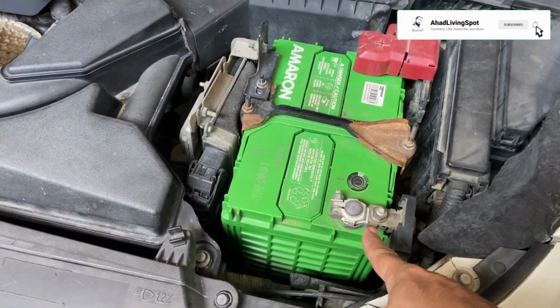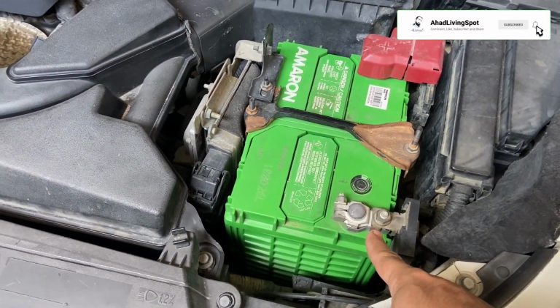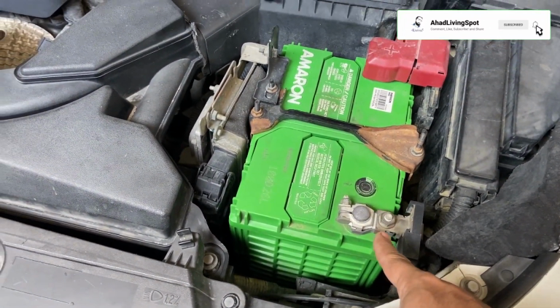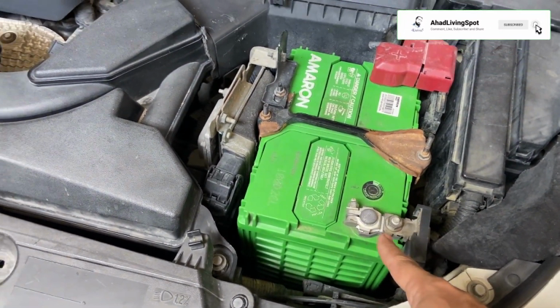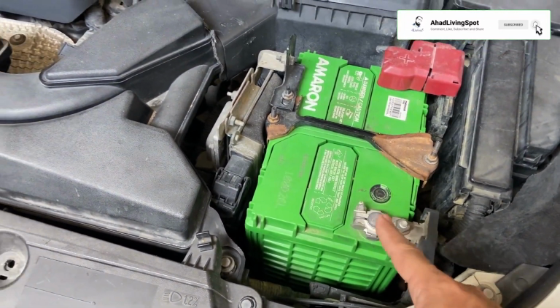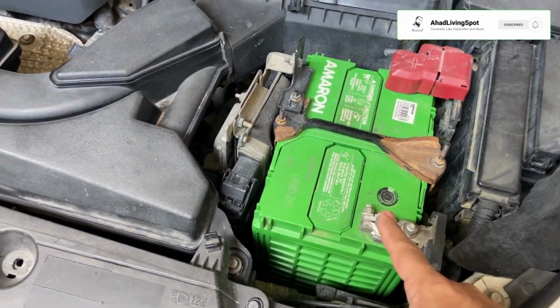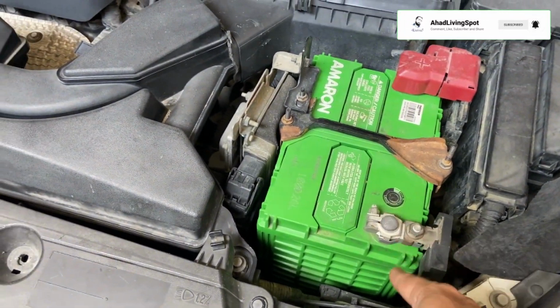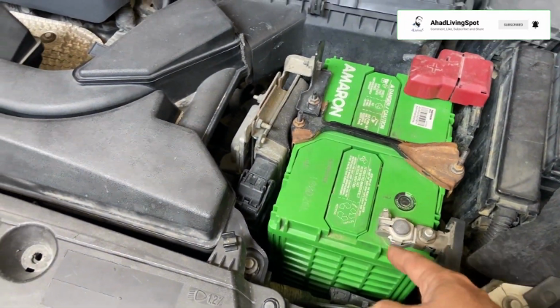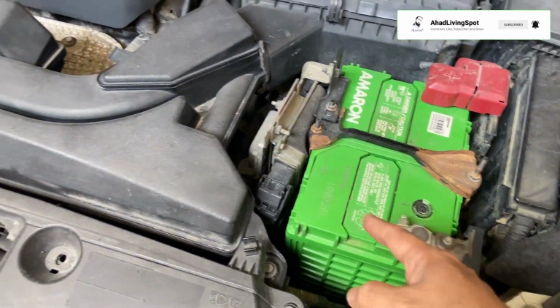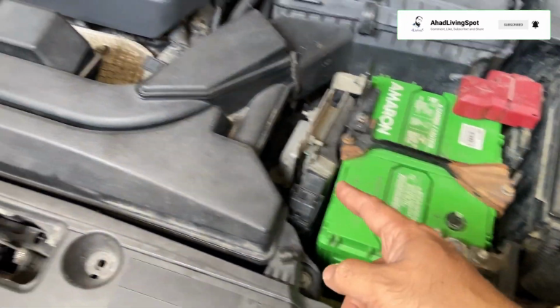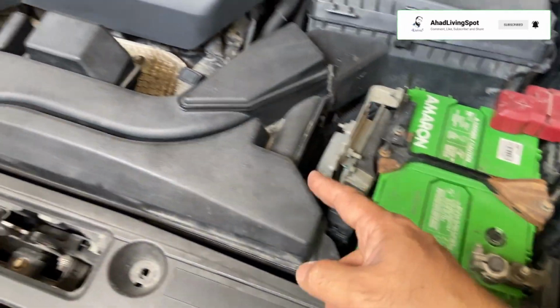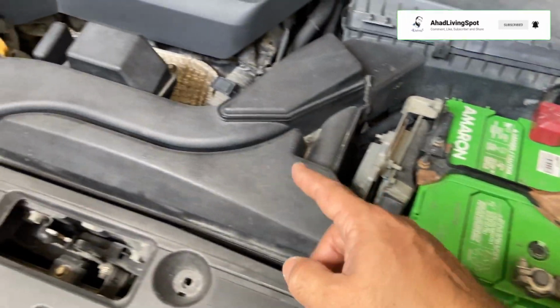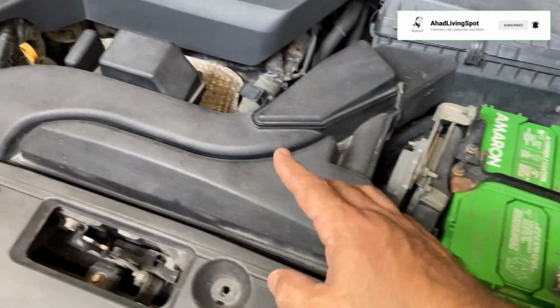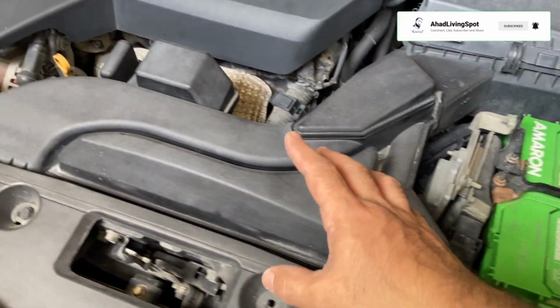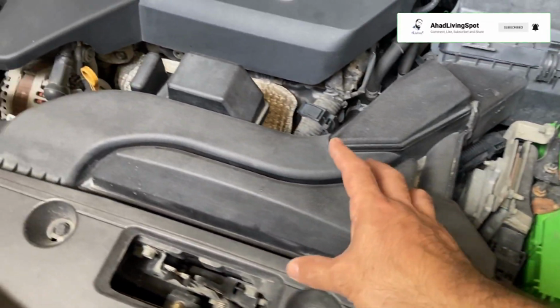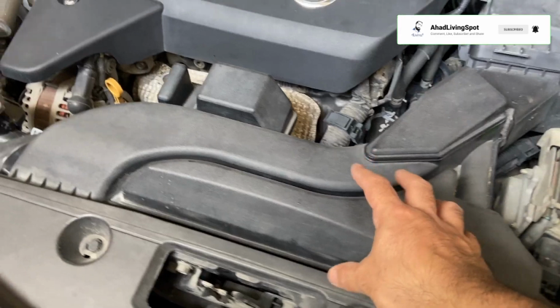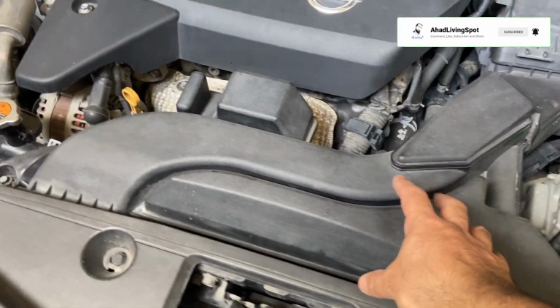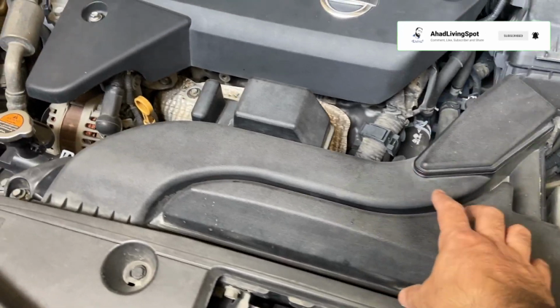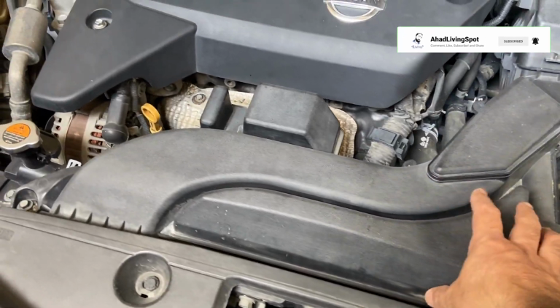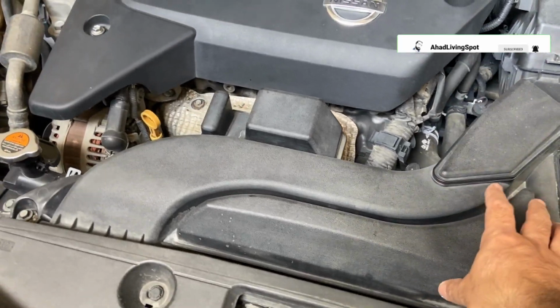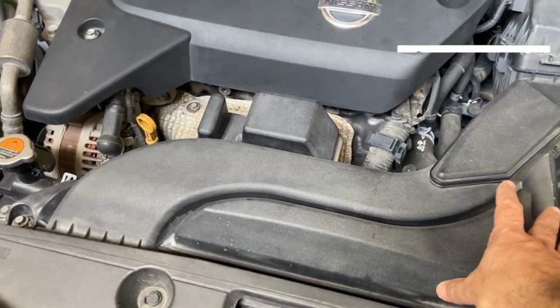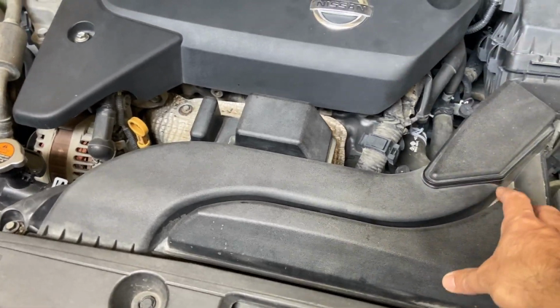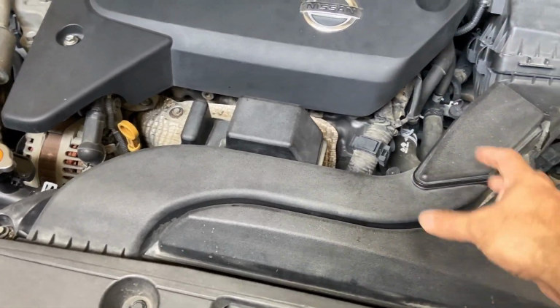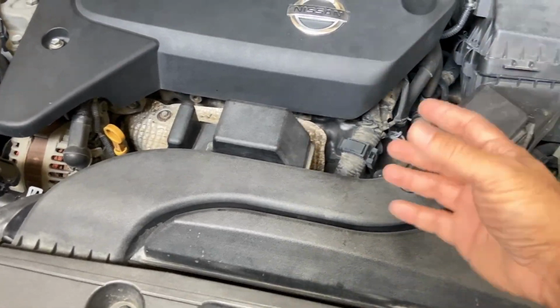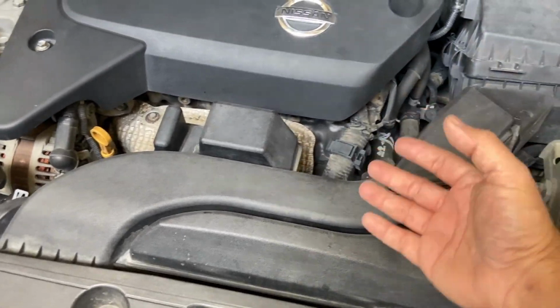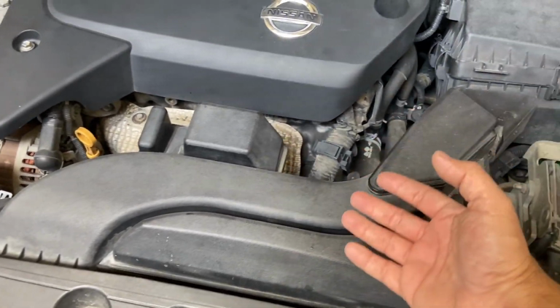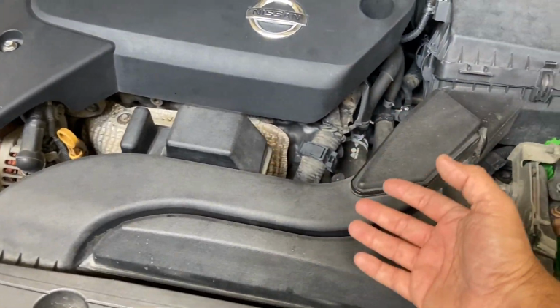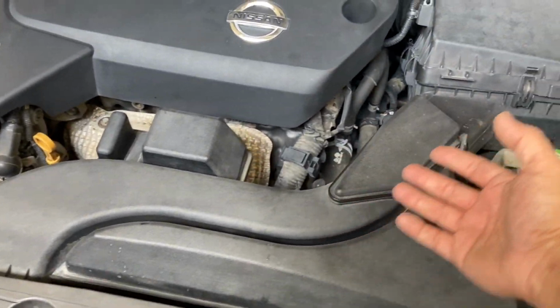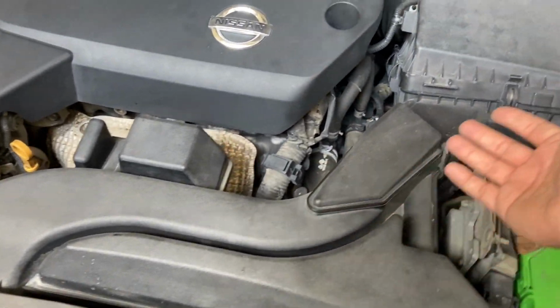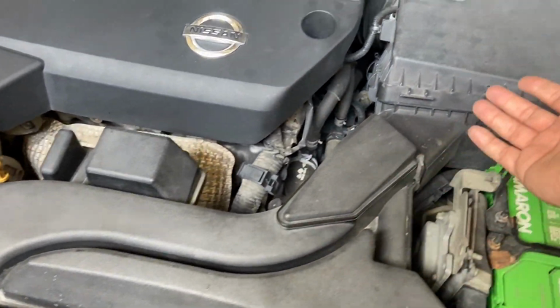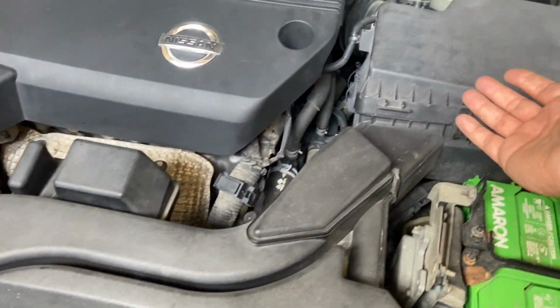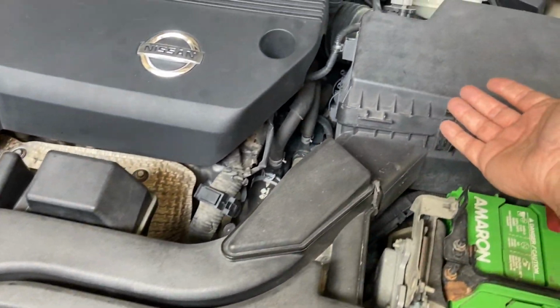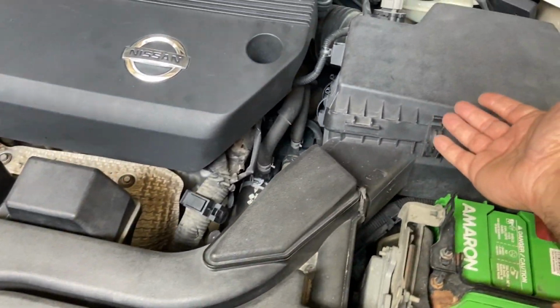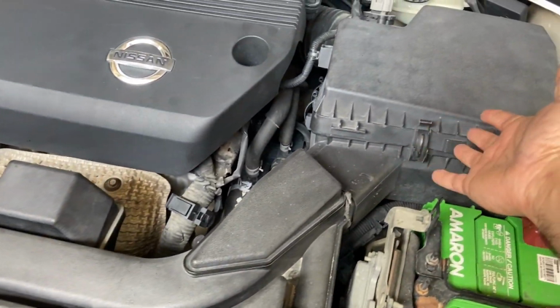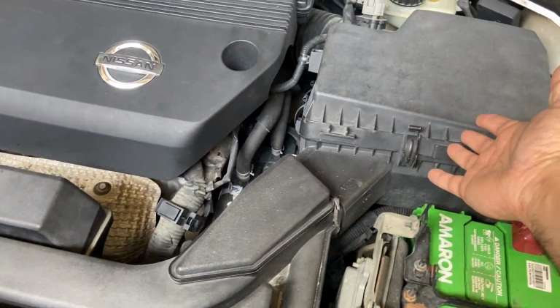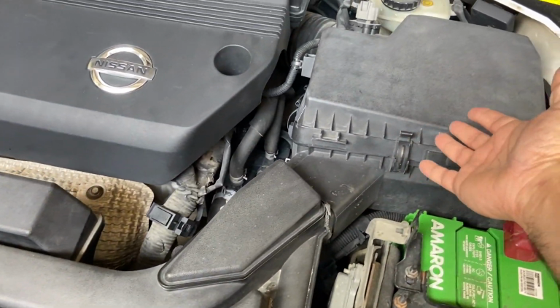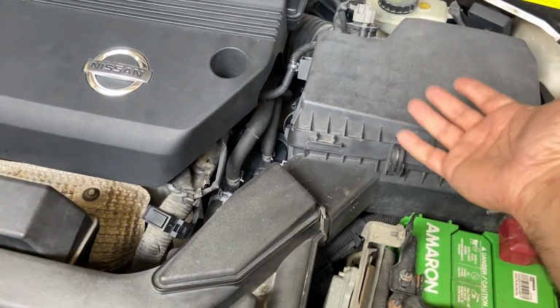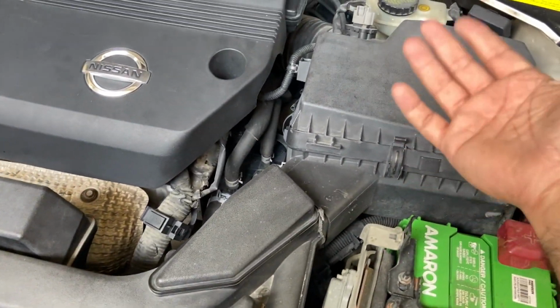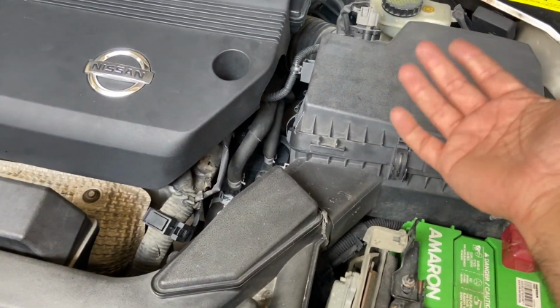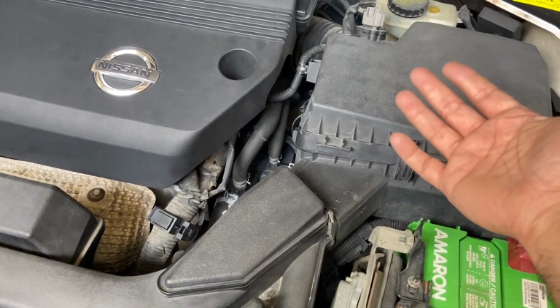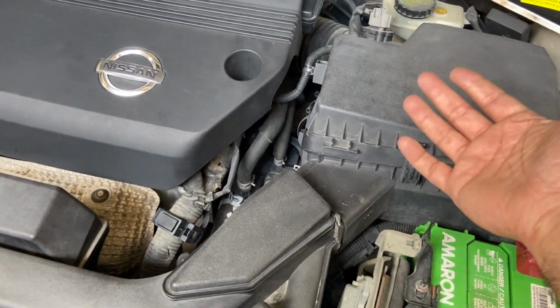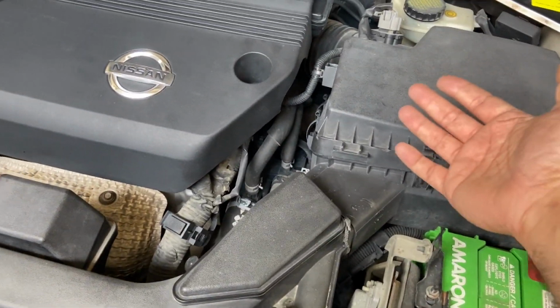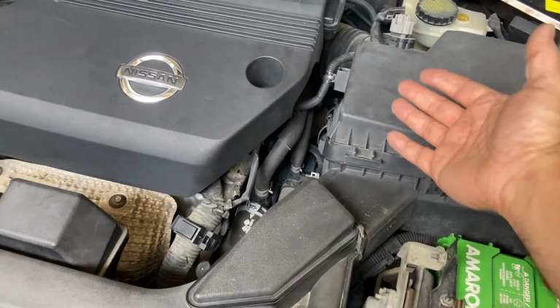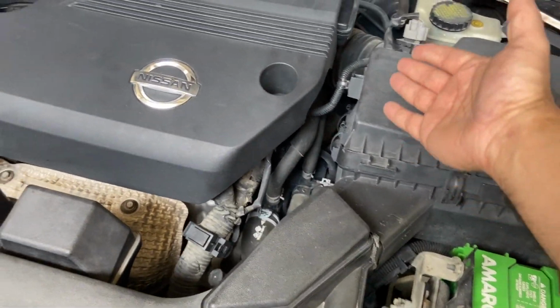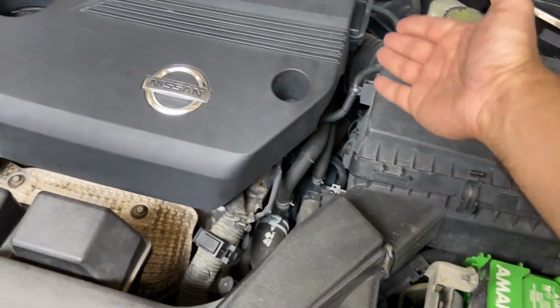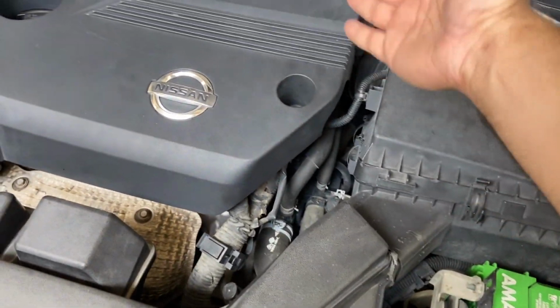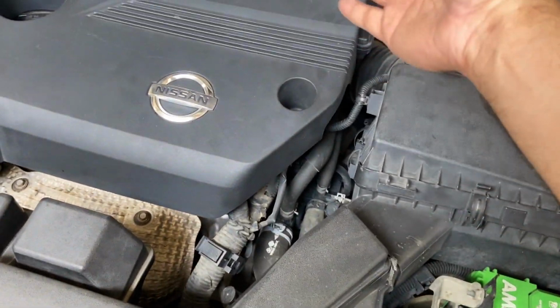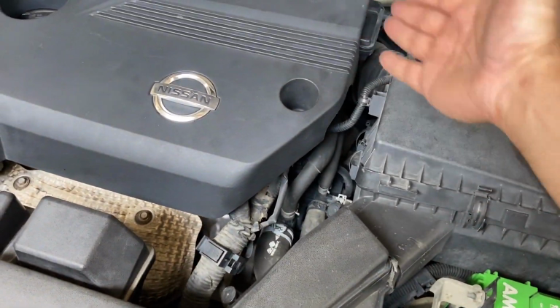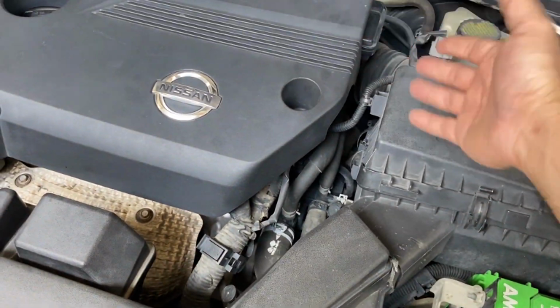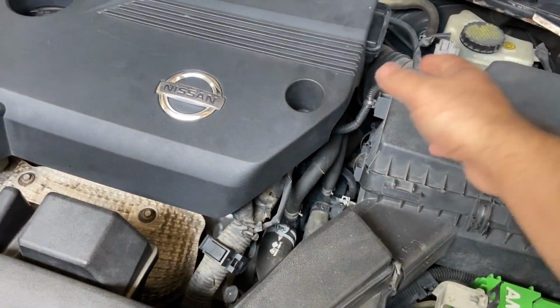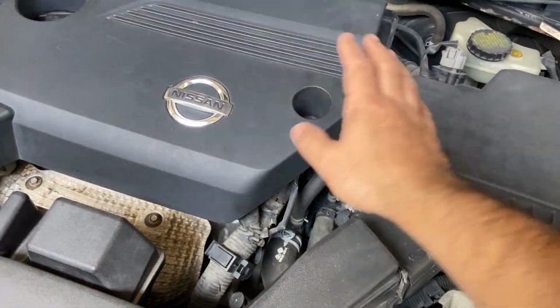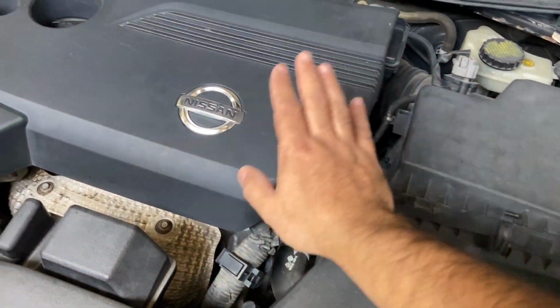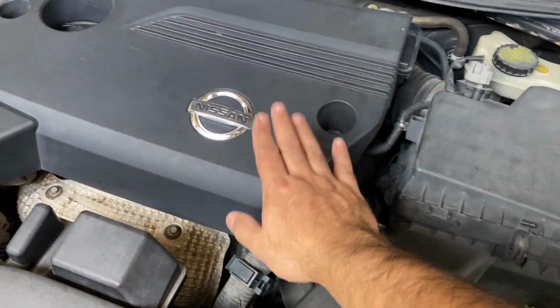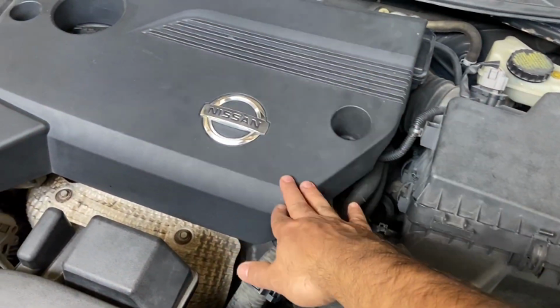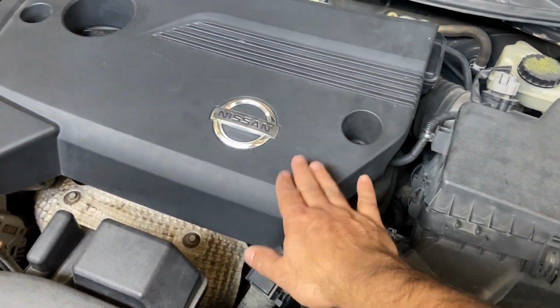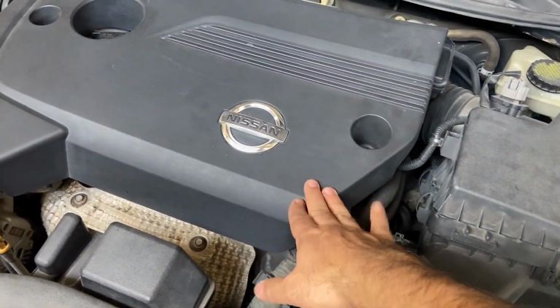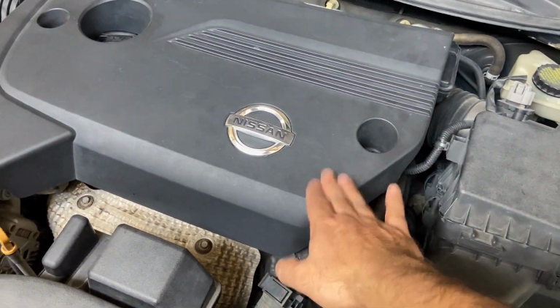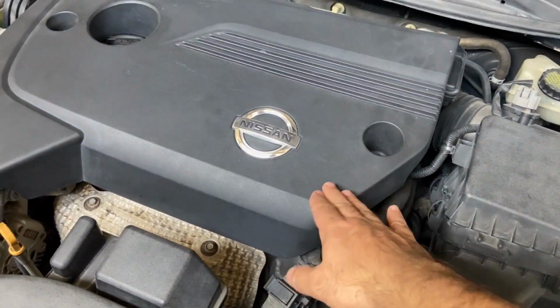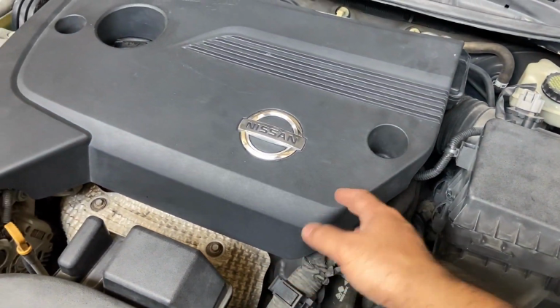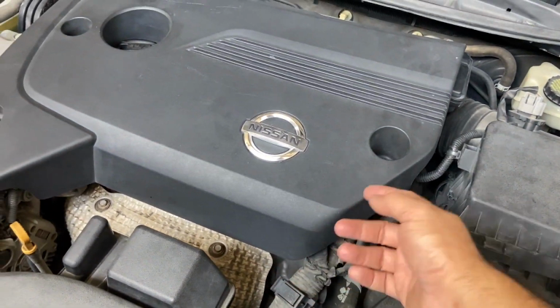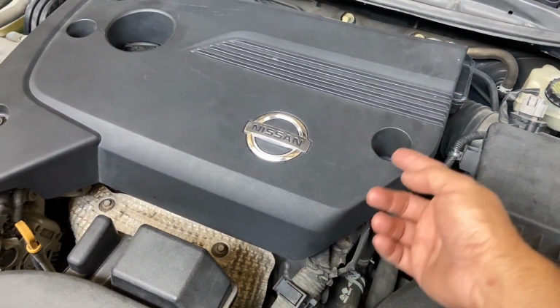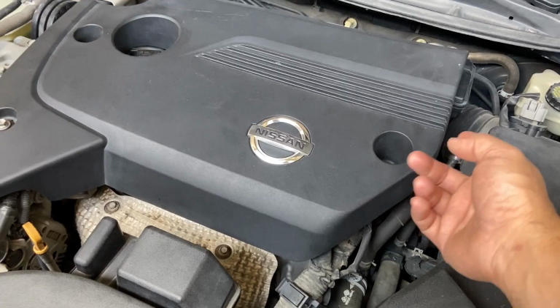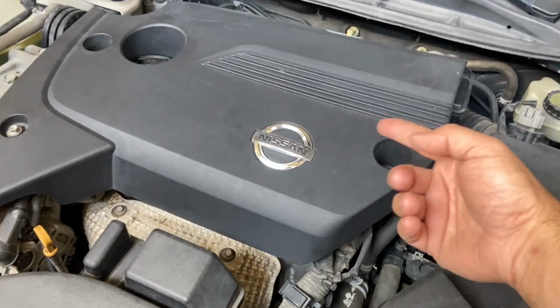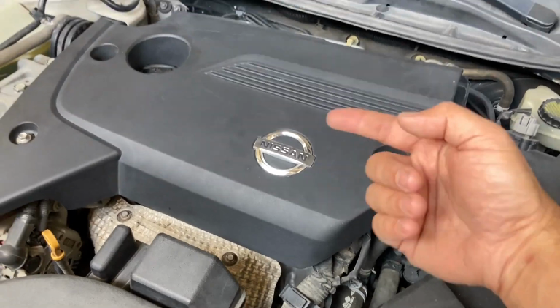For that, first remove the battery negative terminal and remove the front air duct as well as the engine cleaner assembly and the engine room cover.